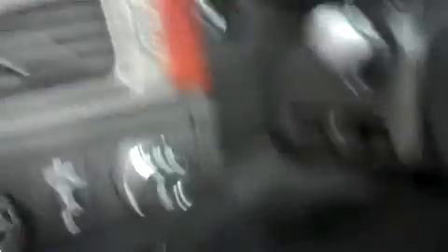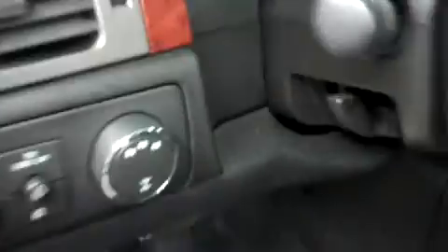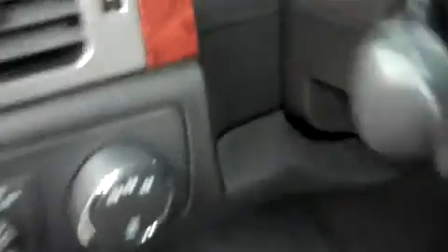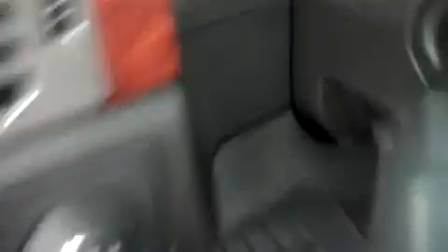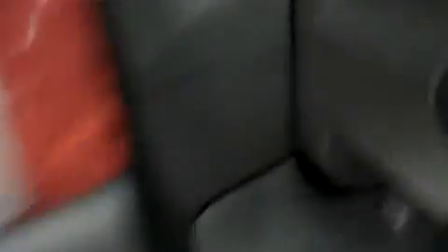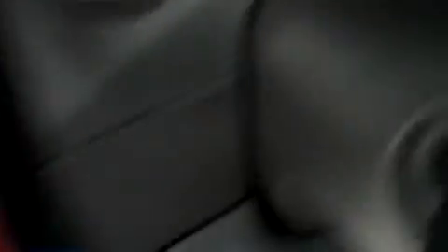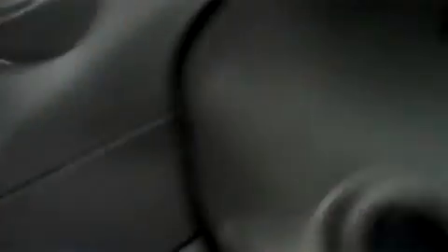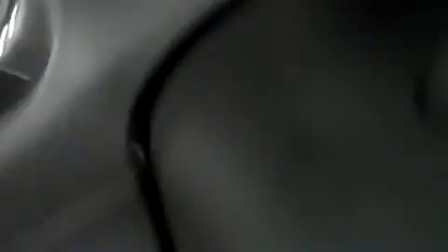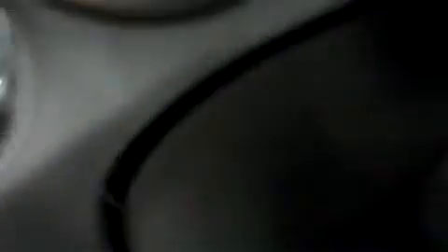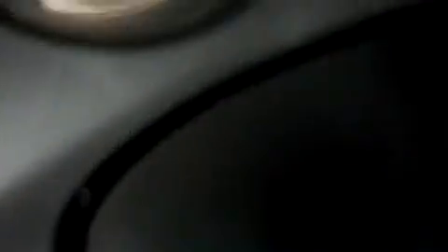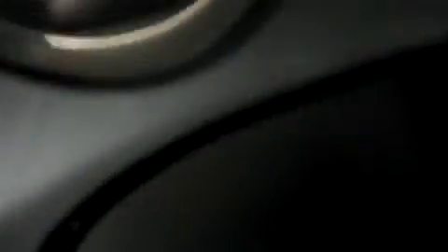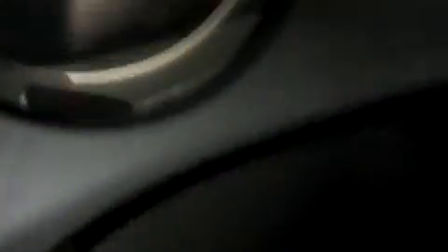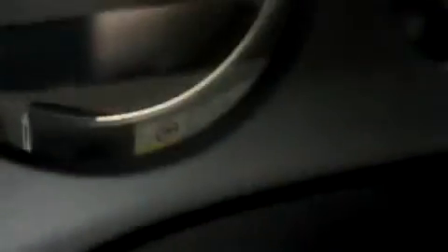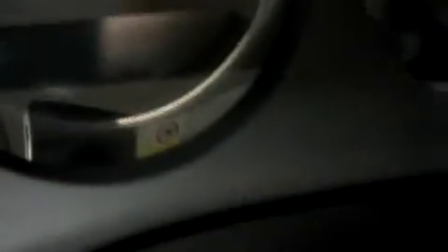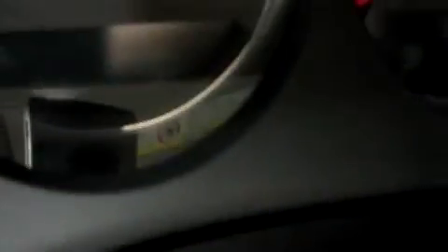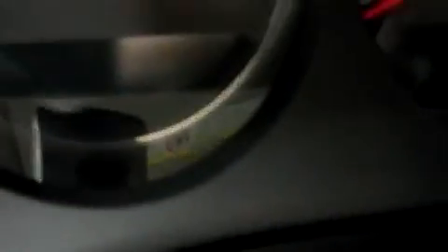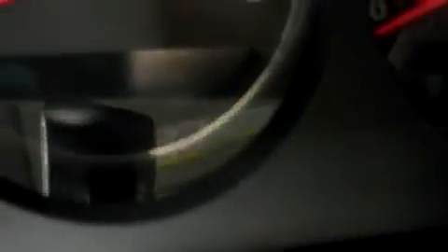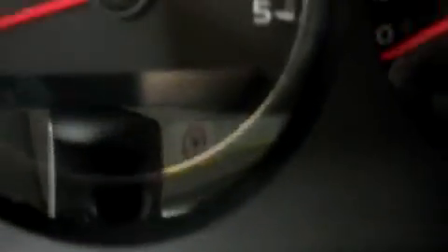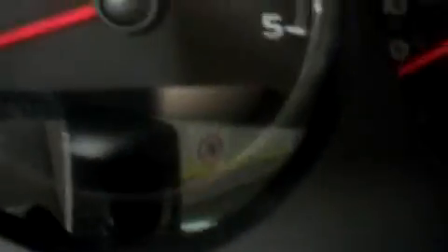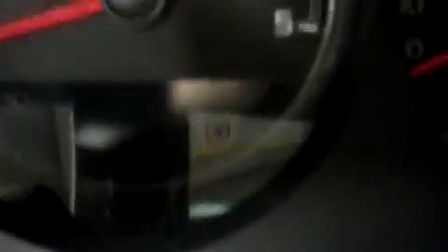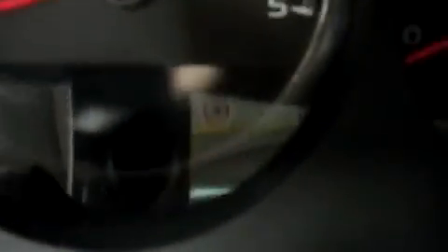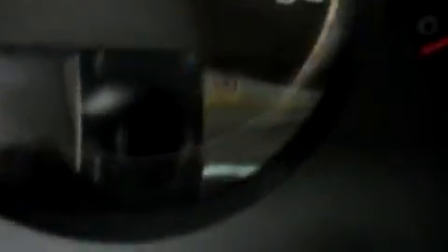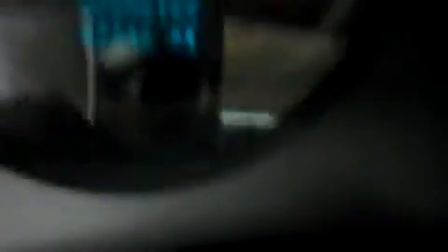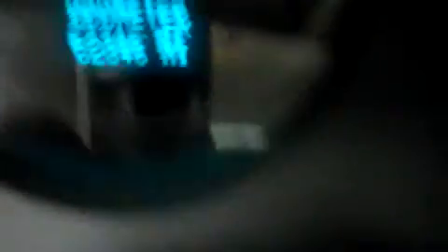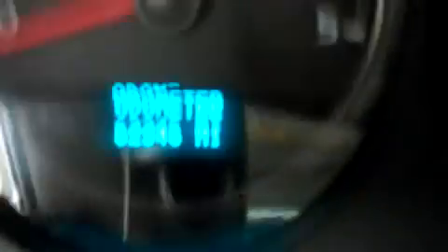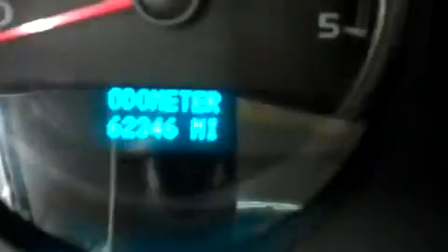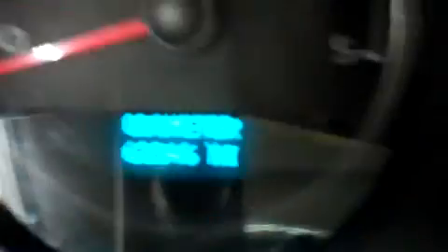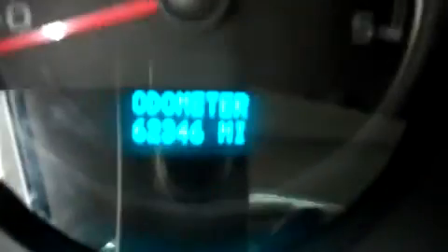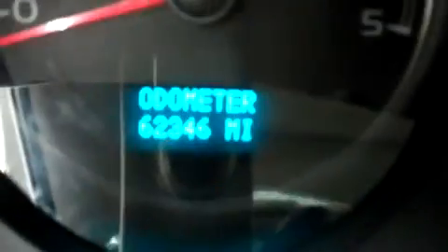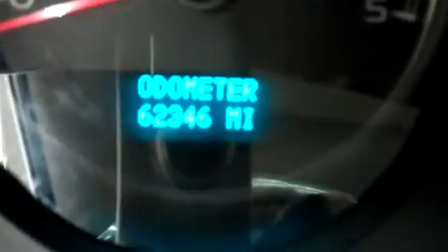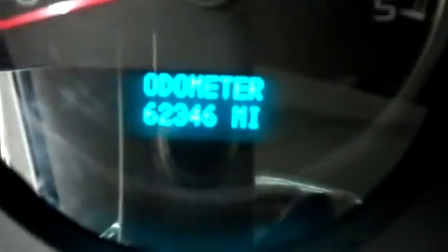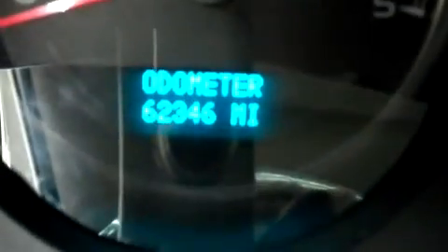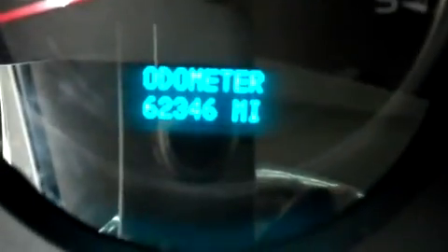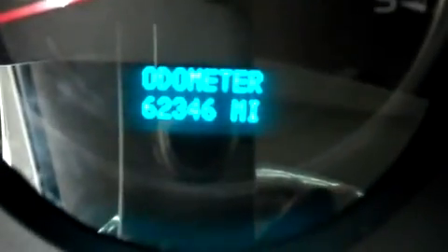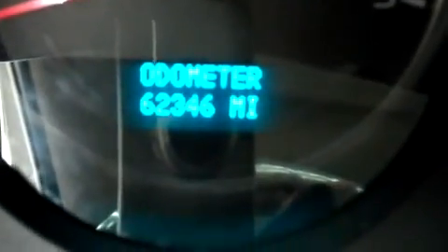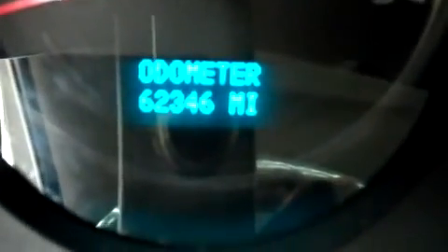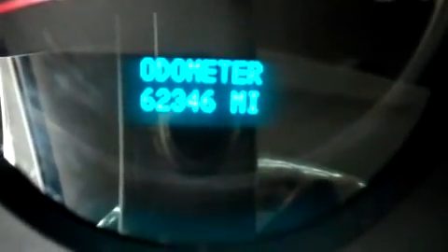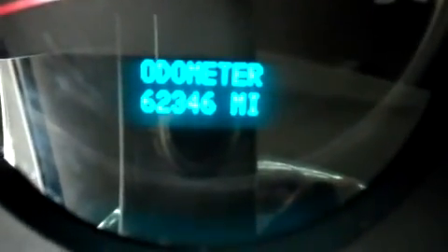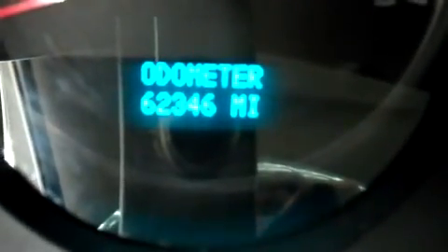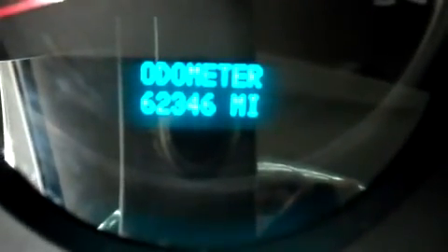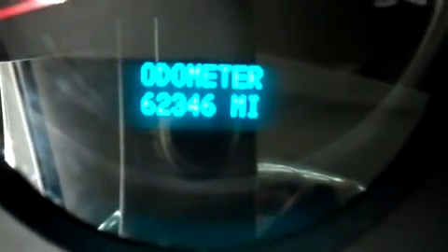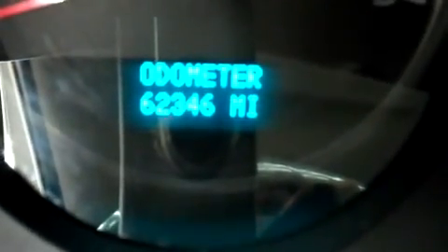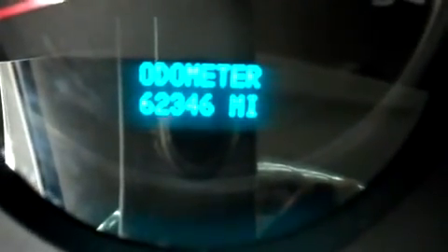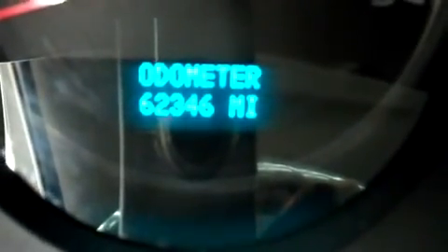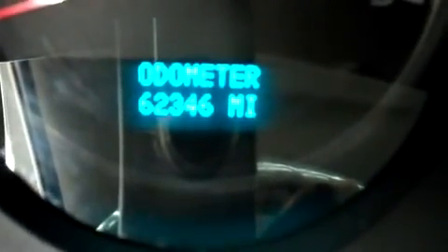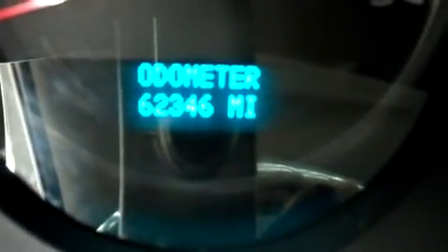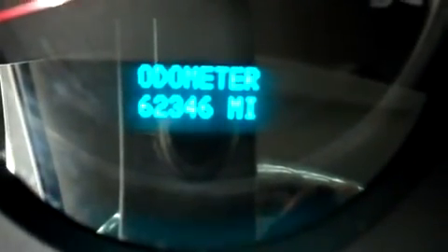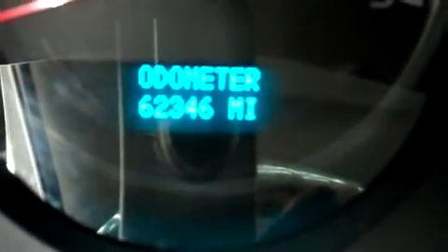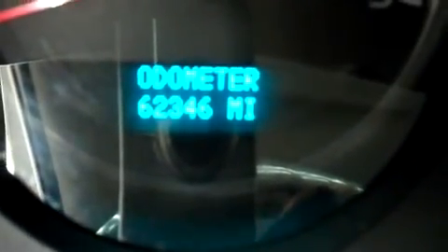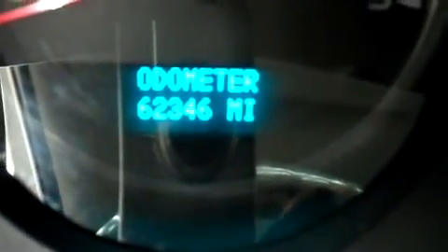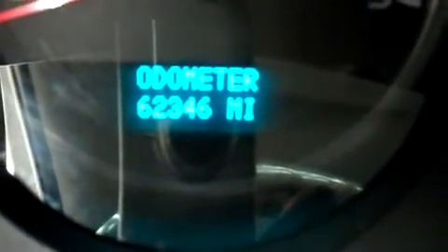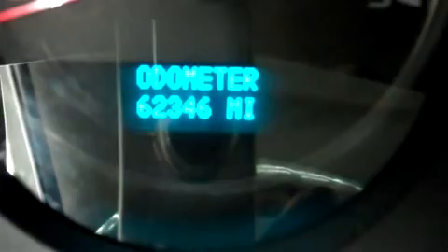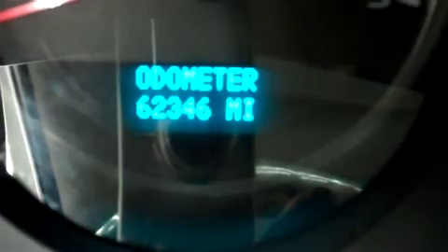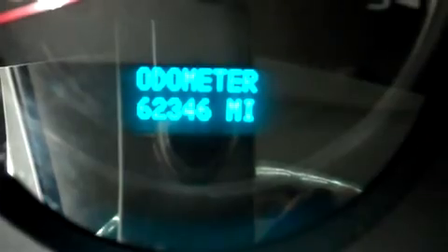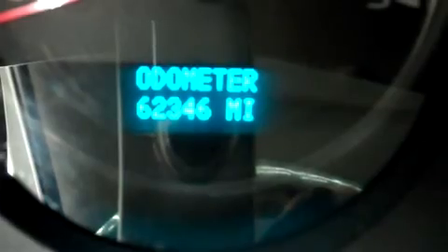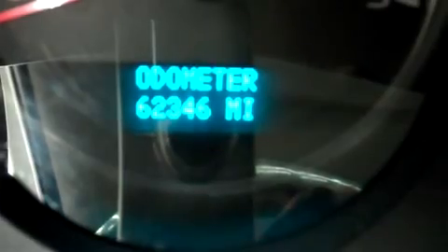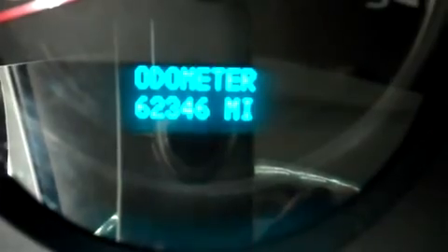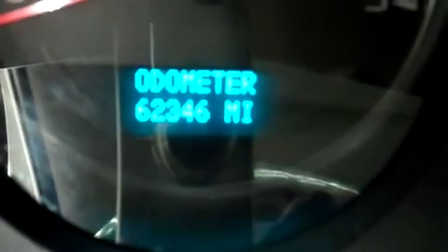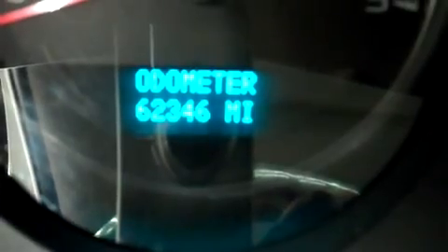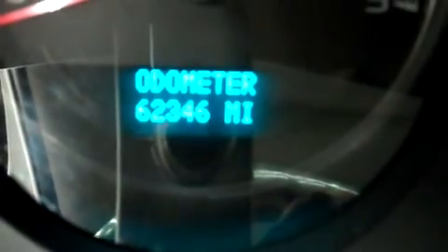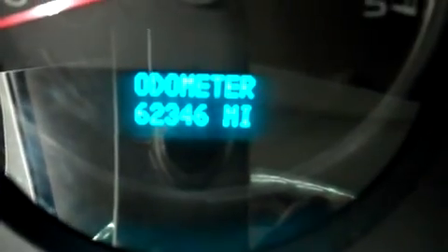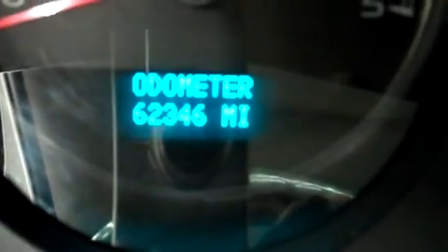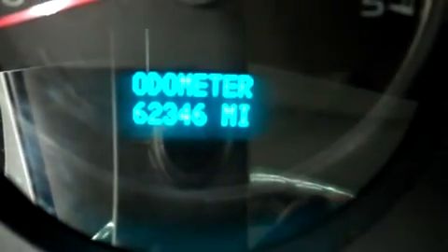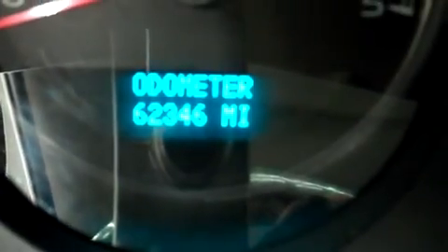Just so you can see the odometer, it reads 62,346 miles at the time of this video.